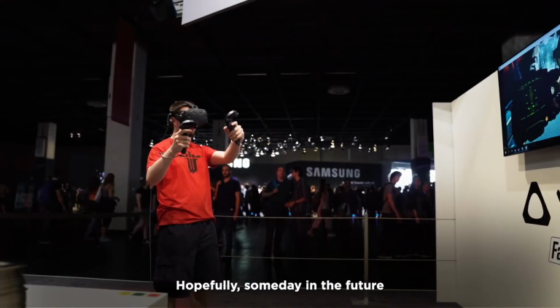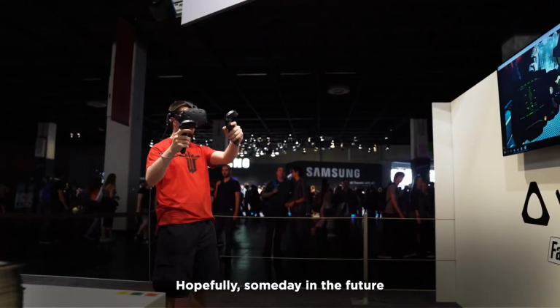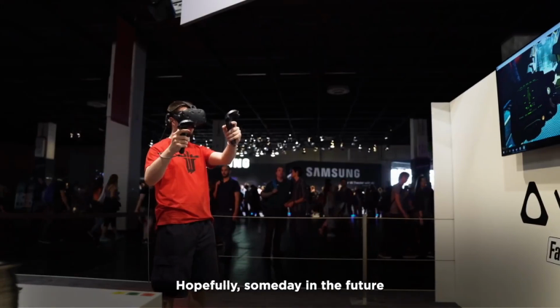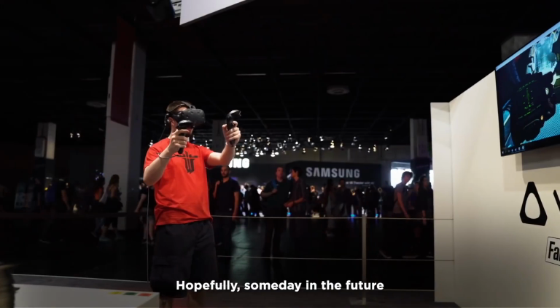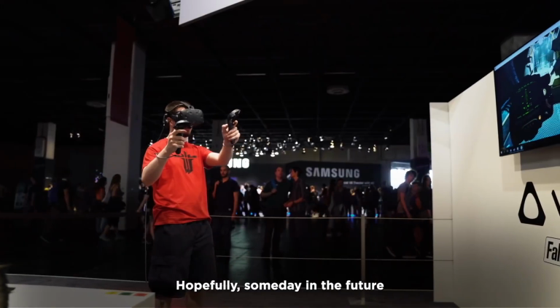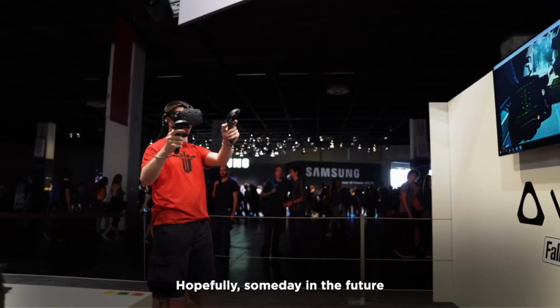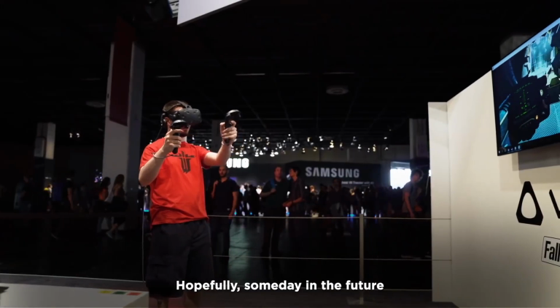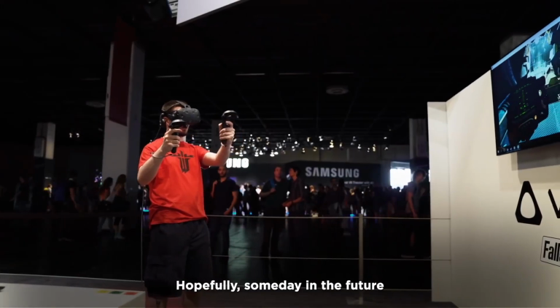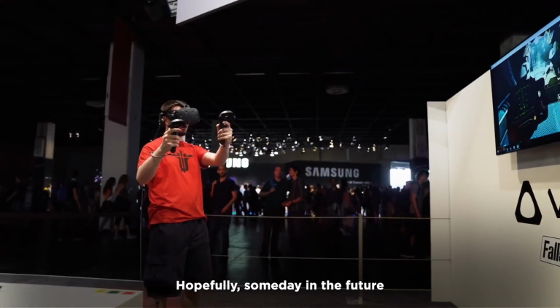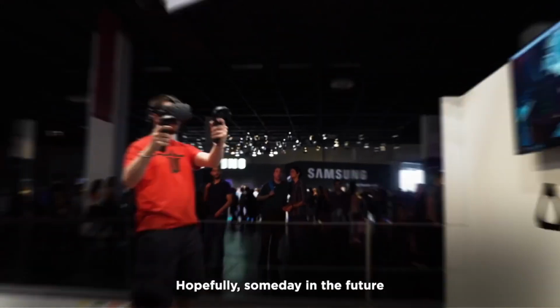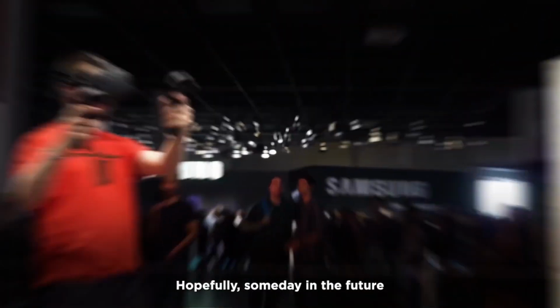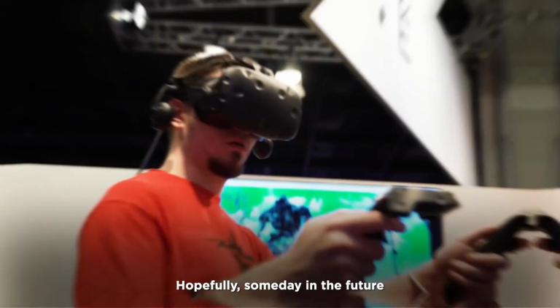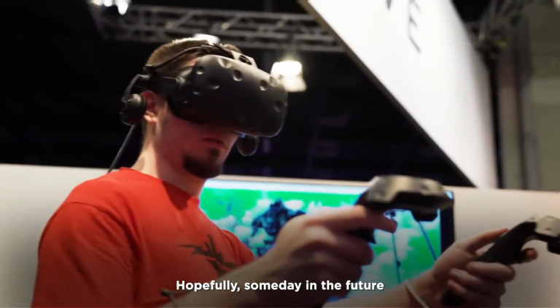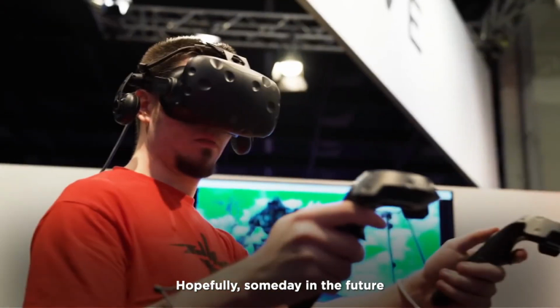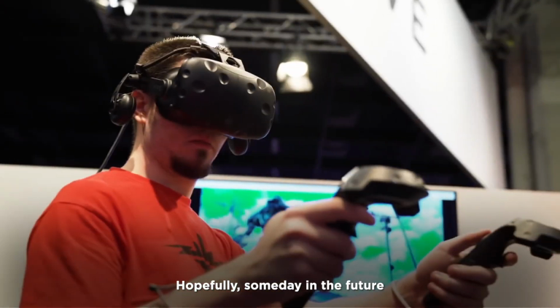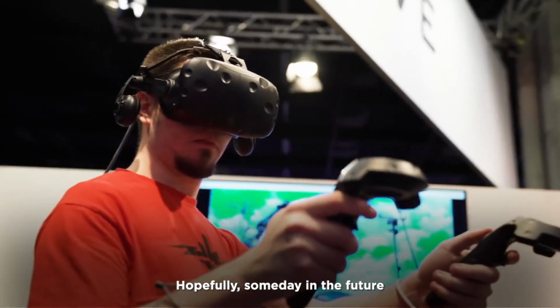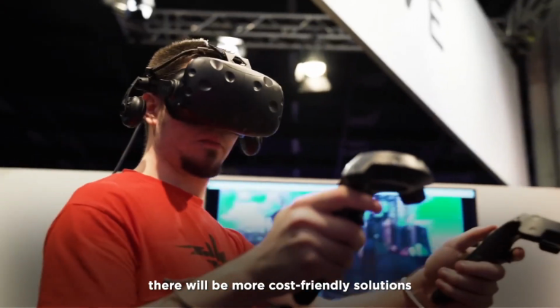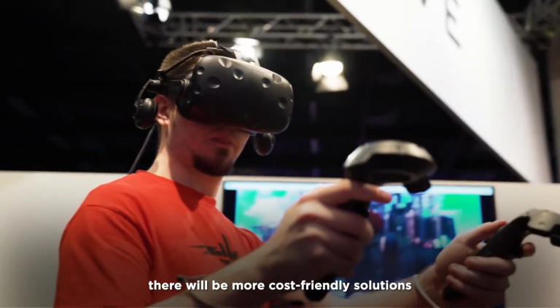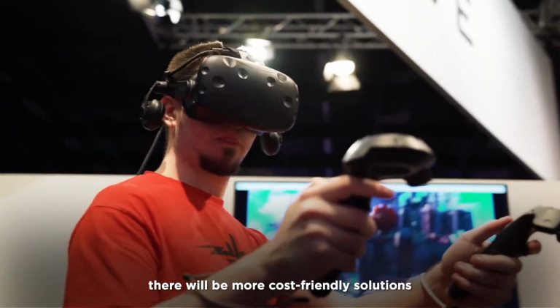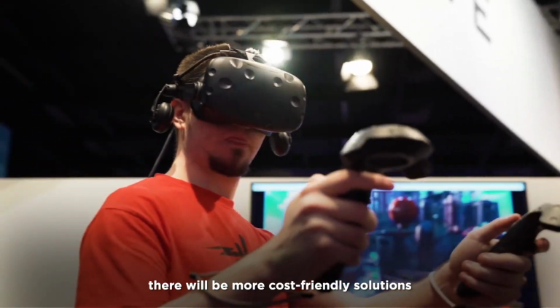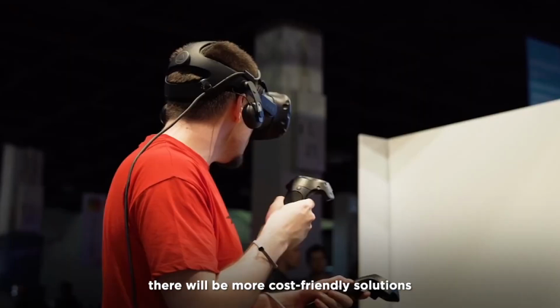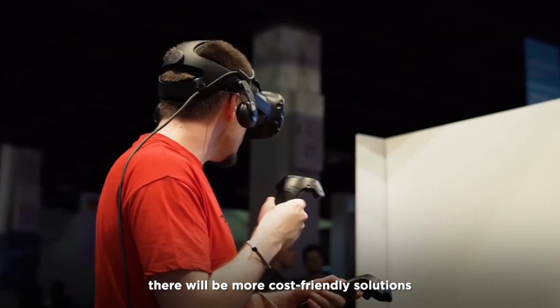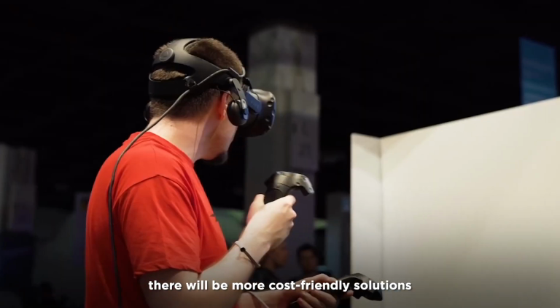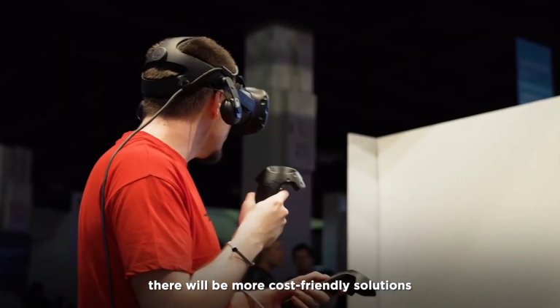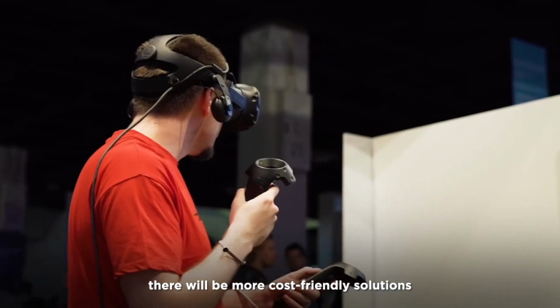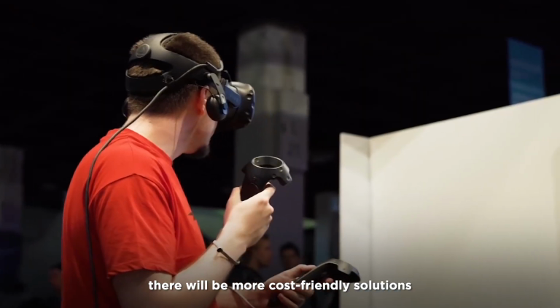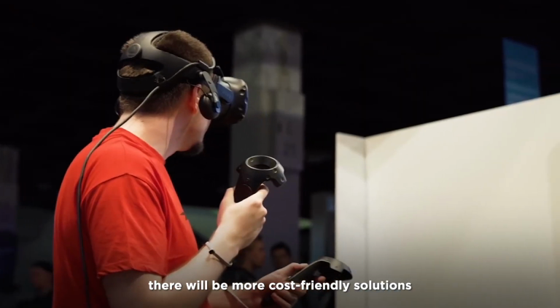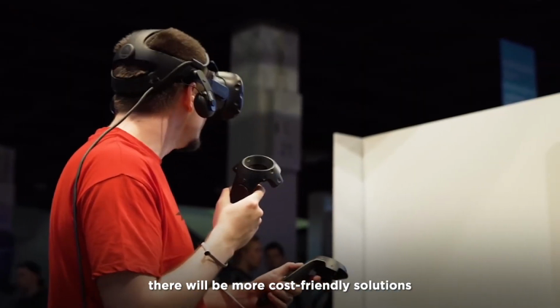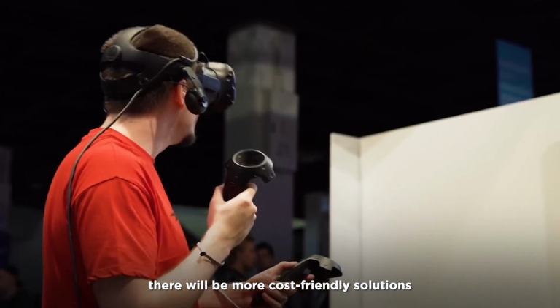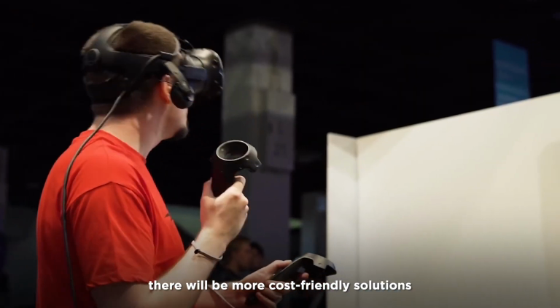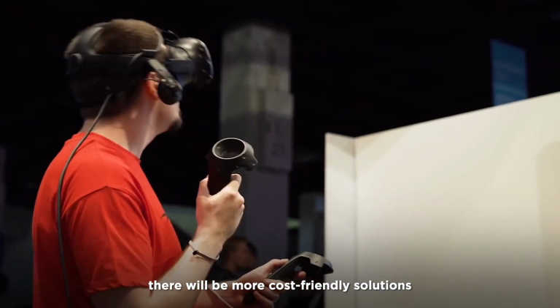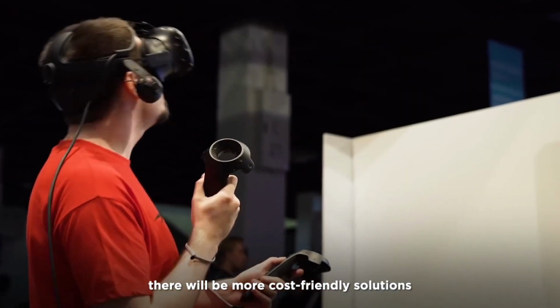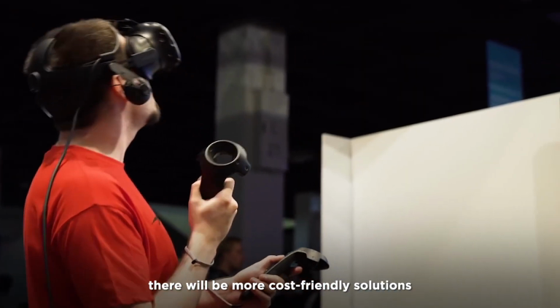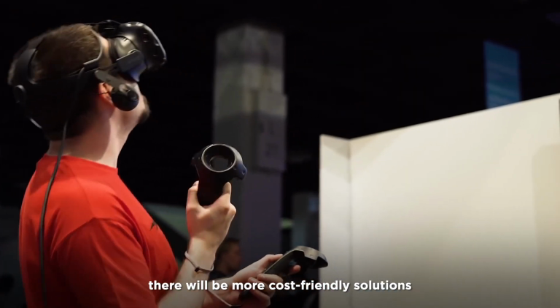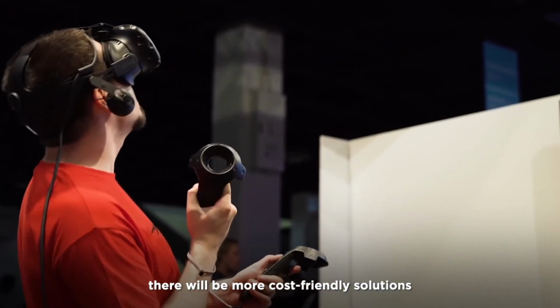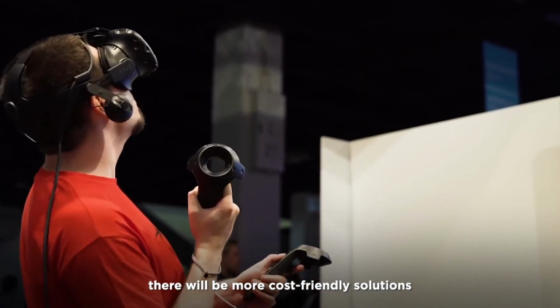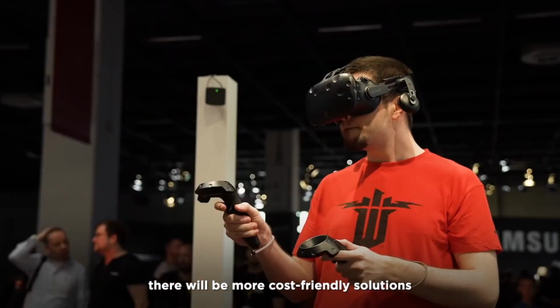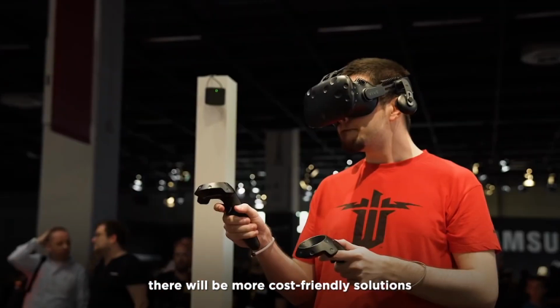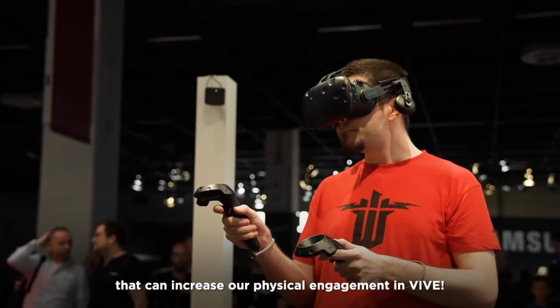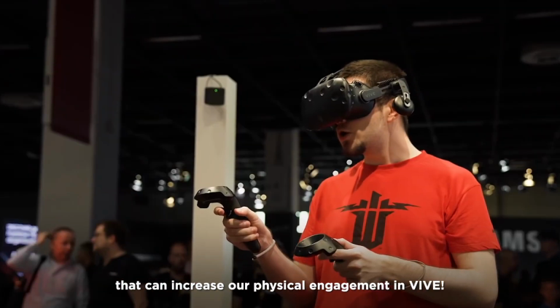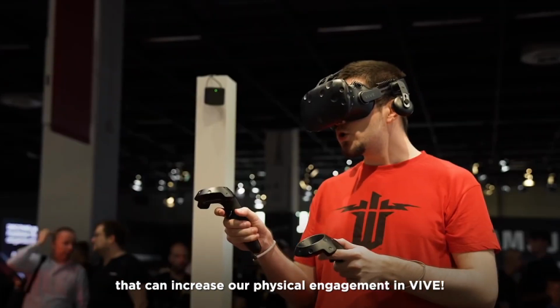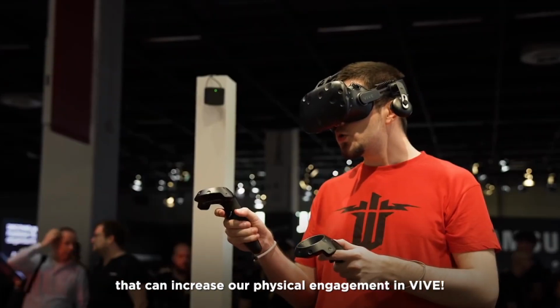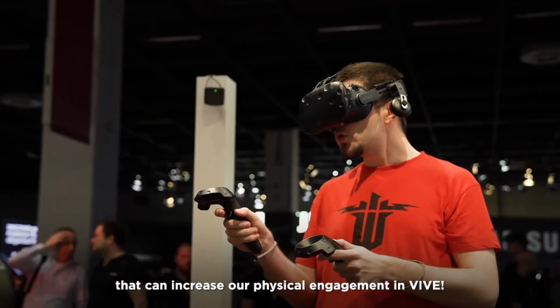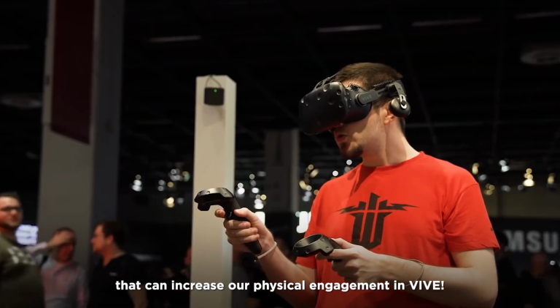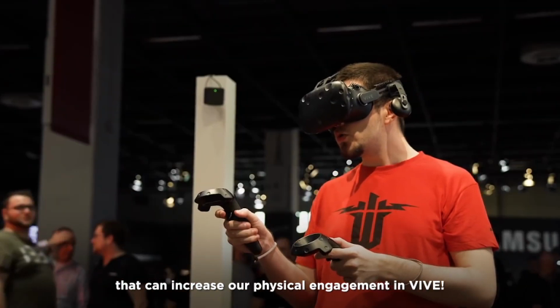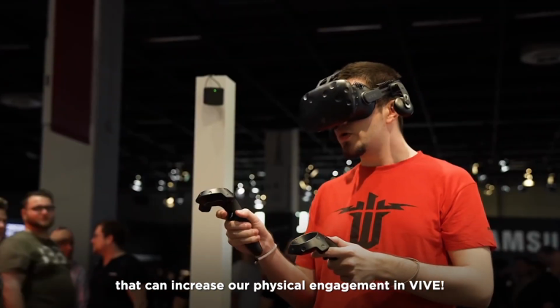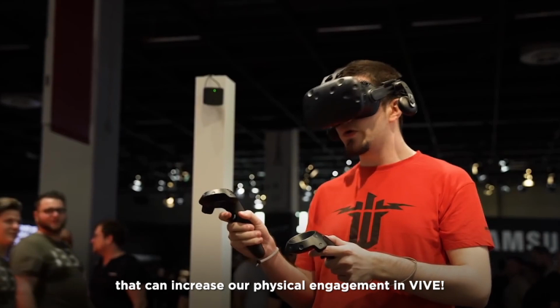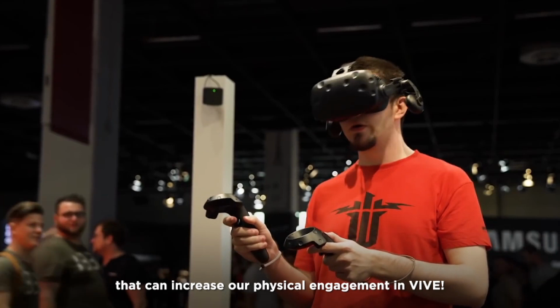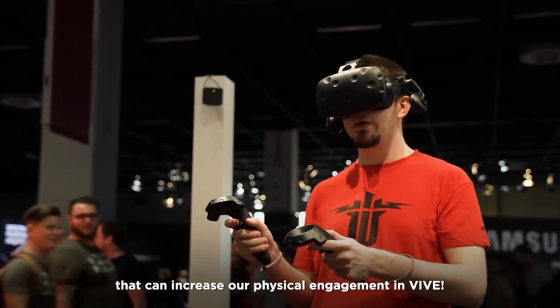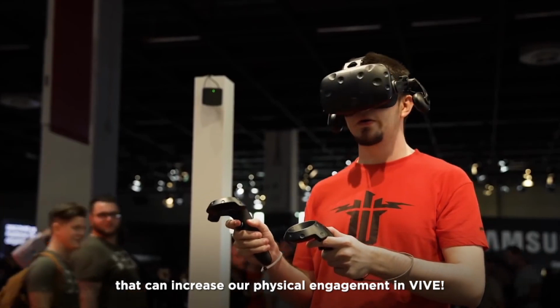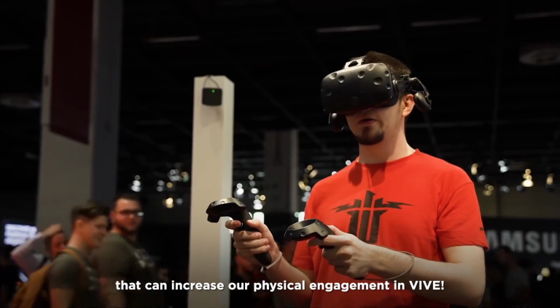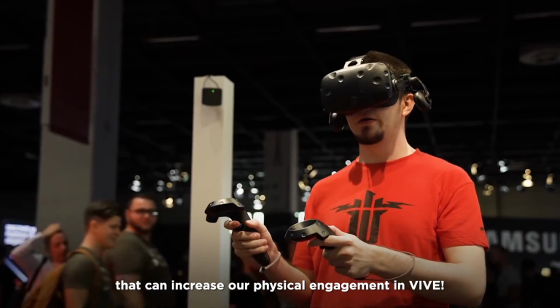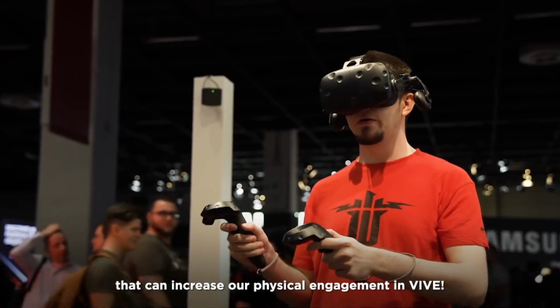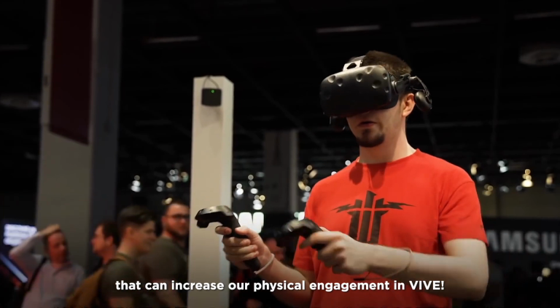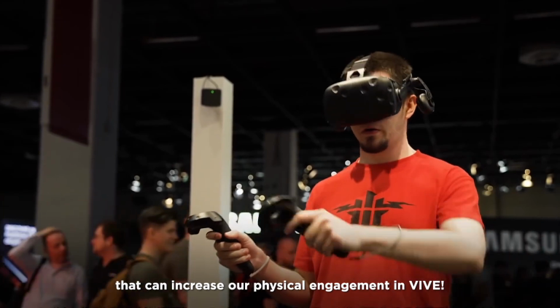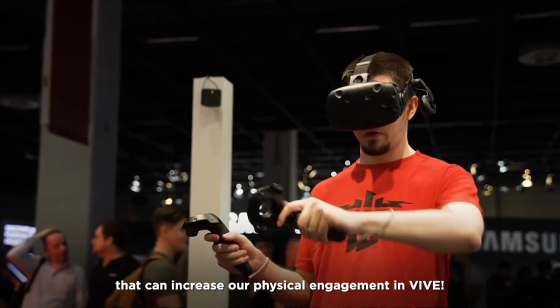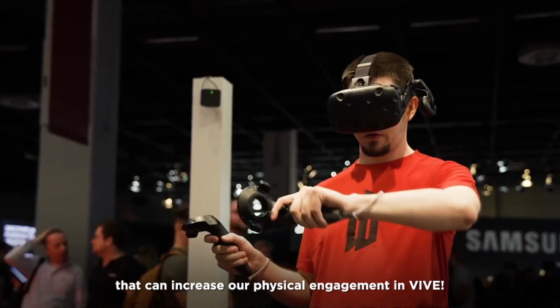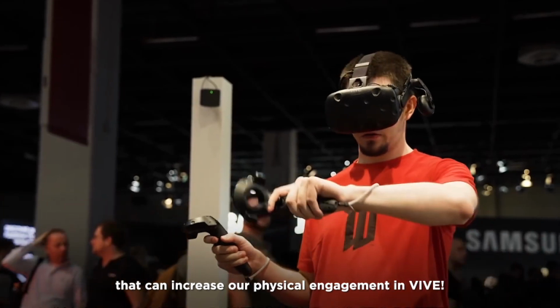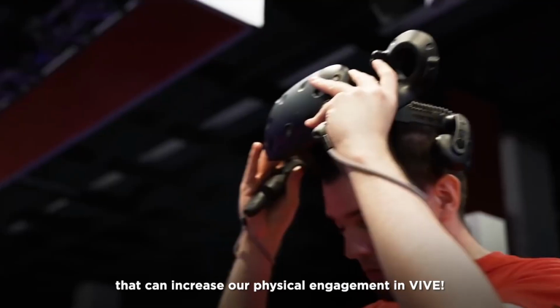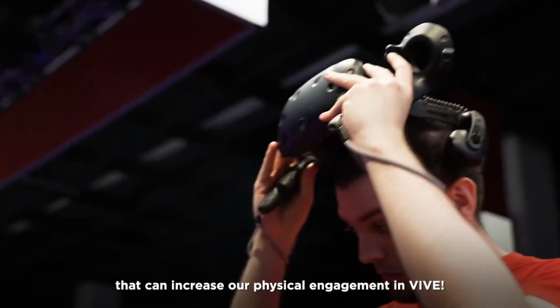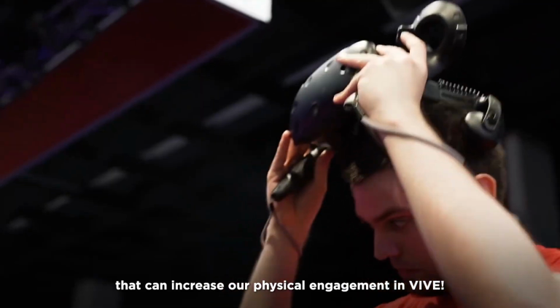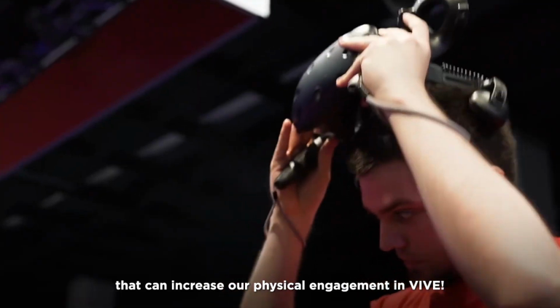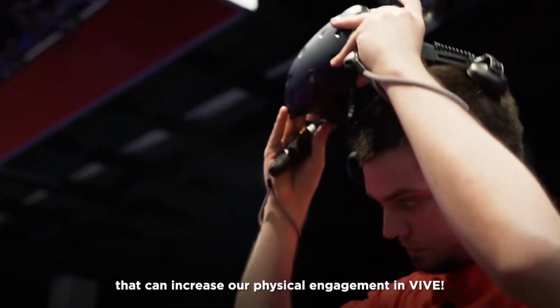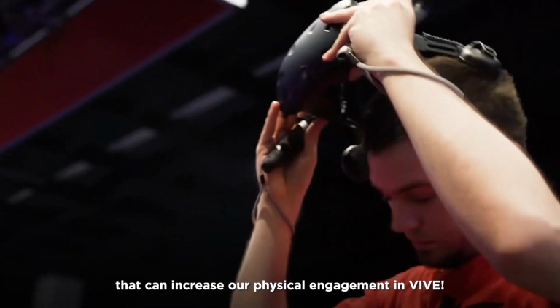Hopefully, someday in the future, there will be more cost-friendly solutions that can increase our physical engagement in VR. Thank you.